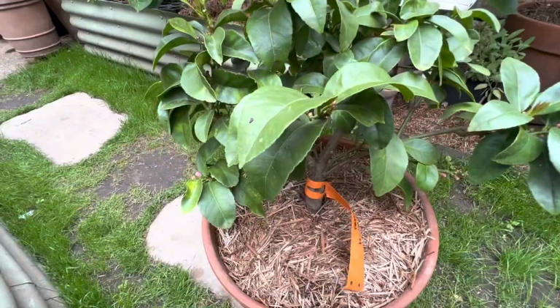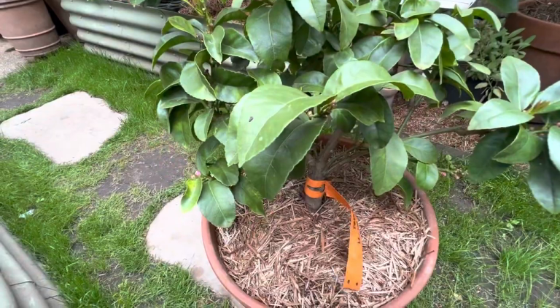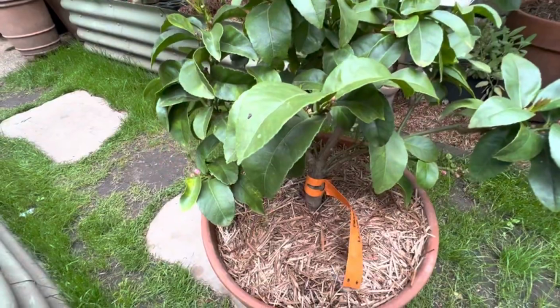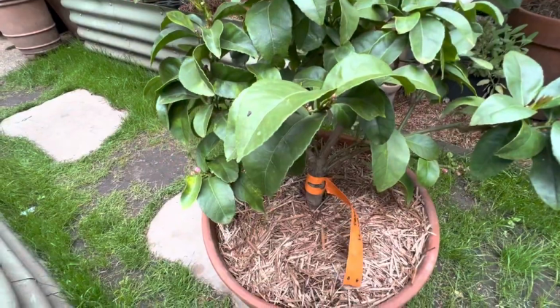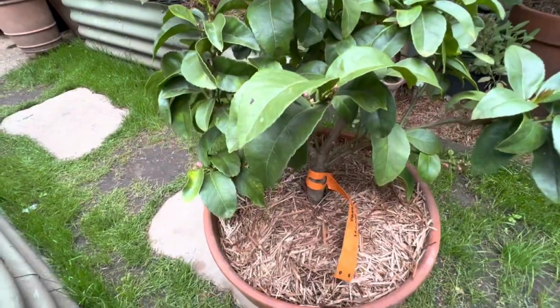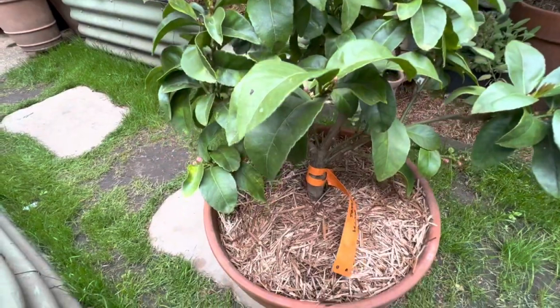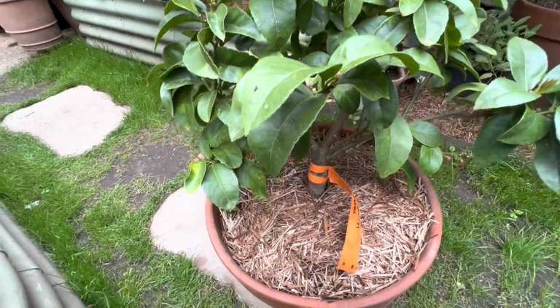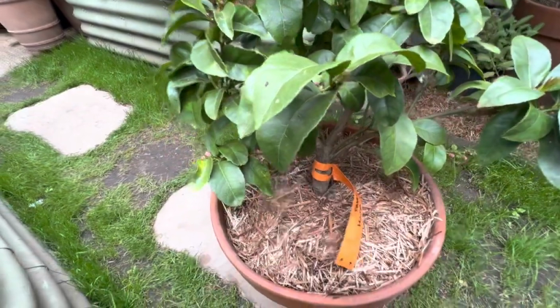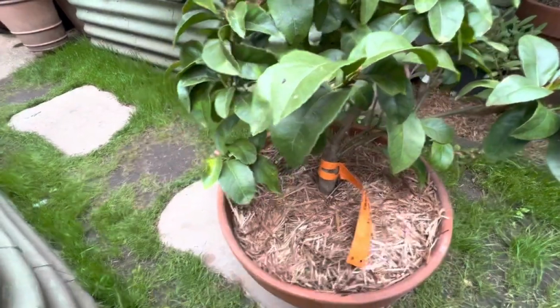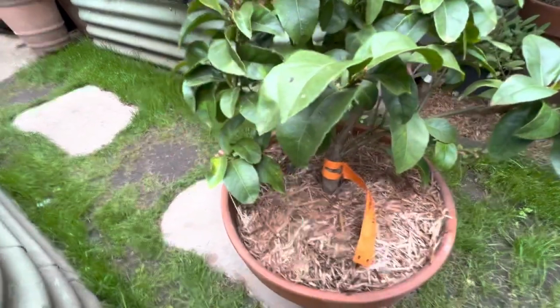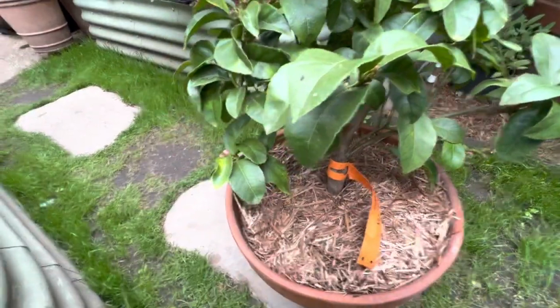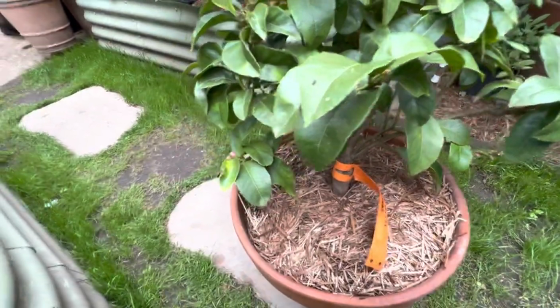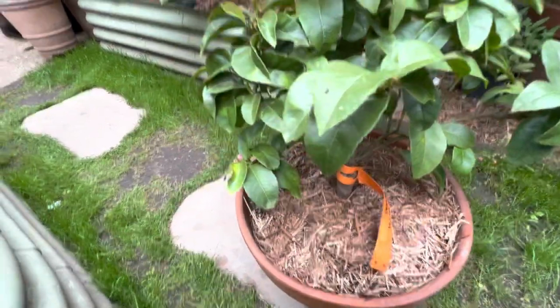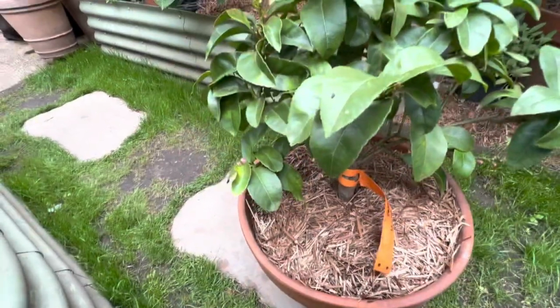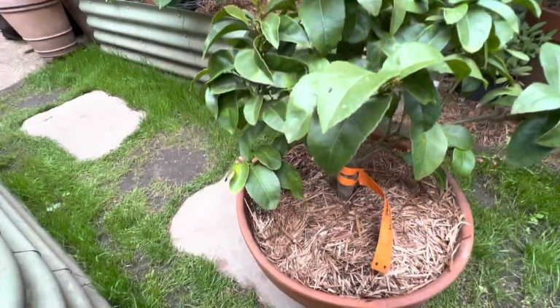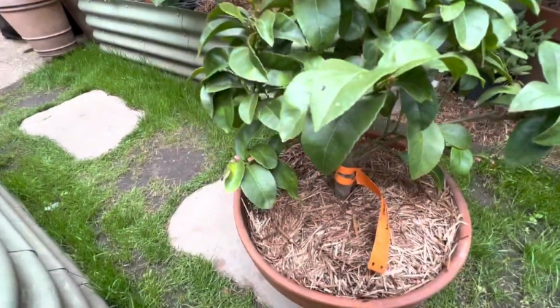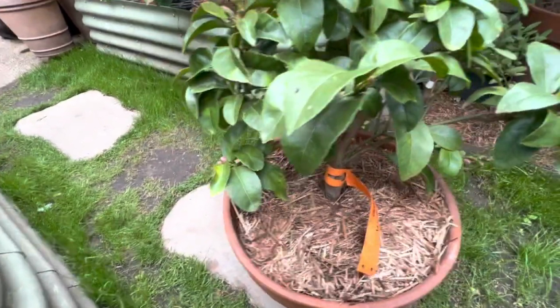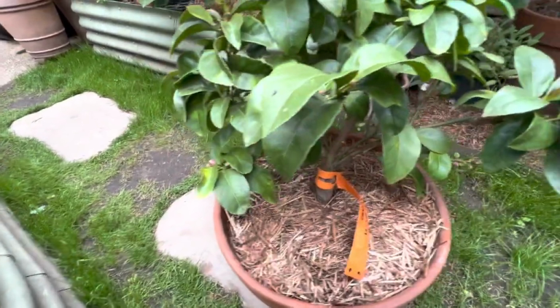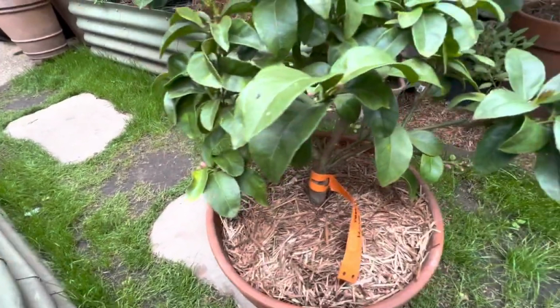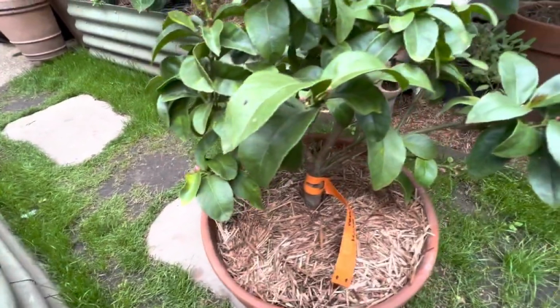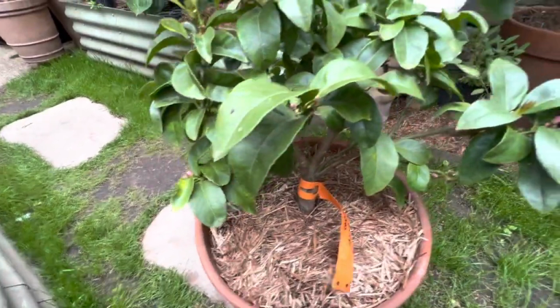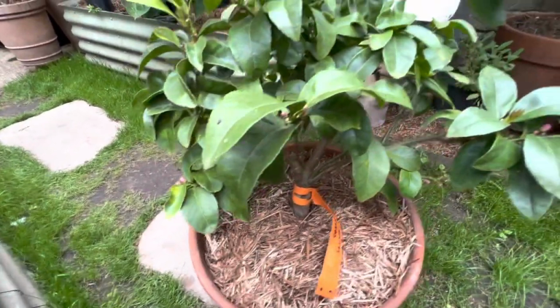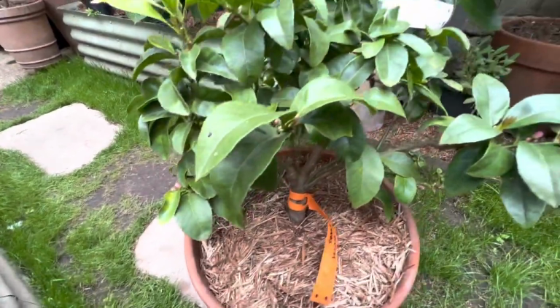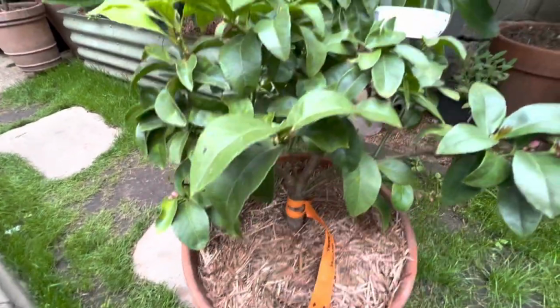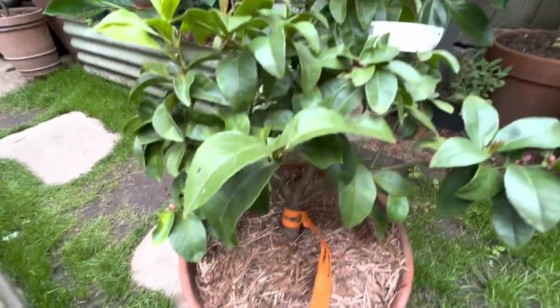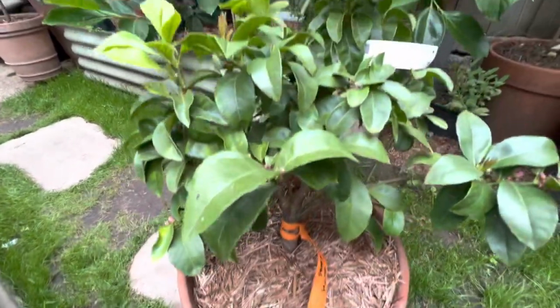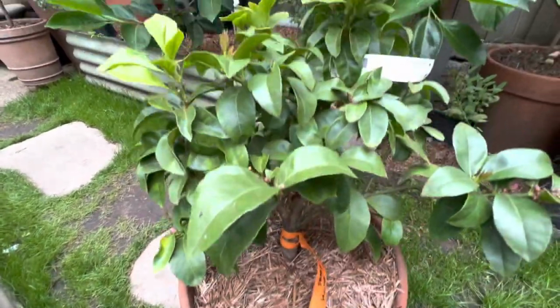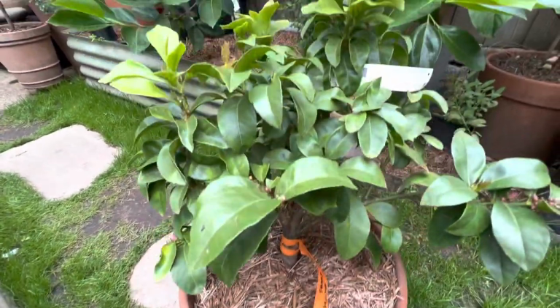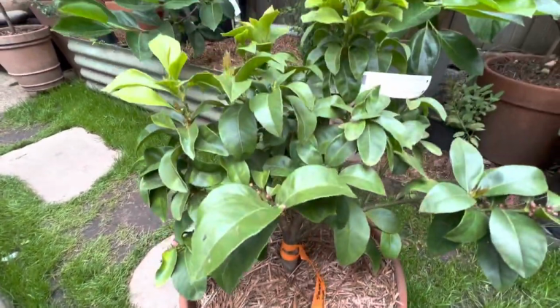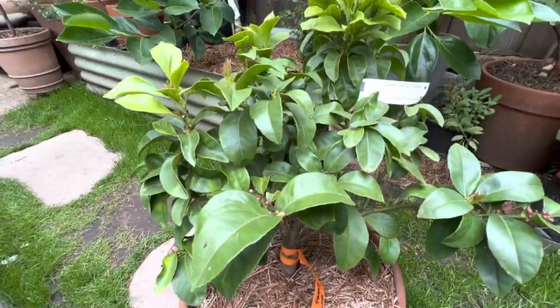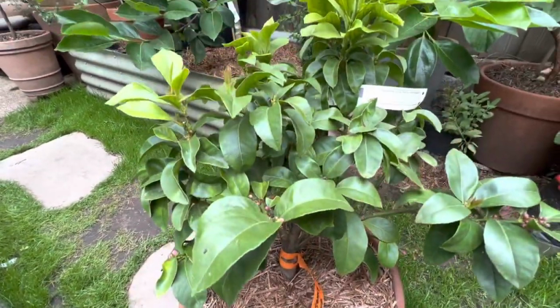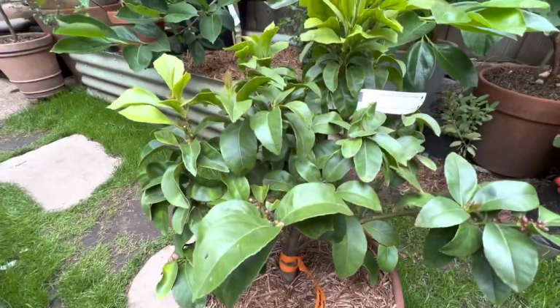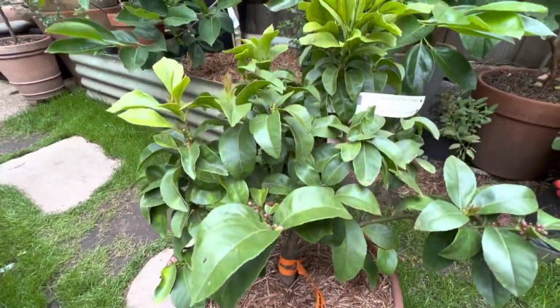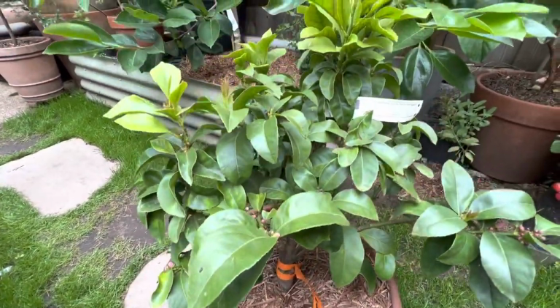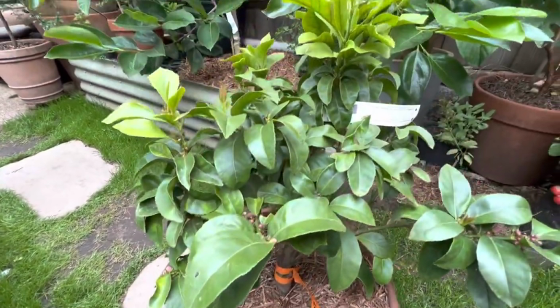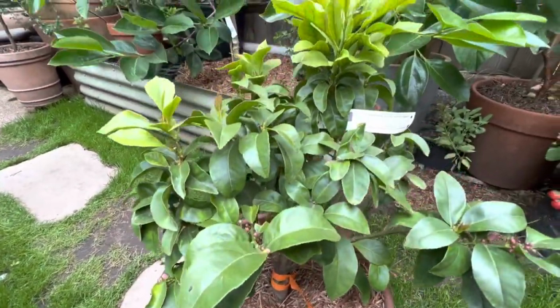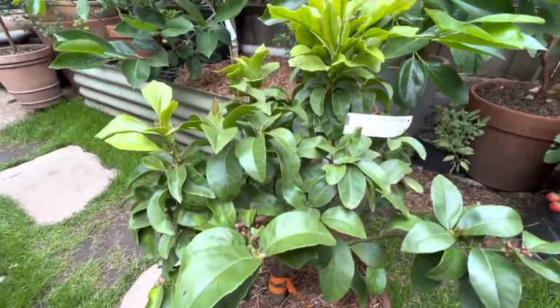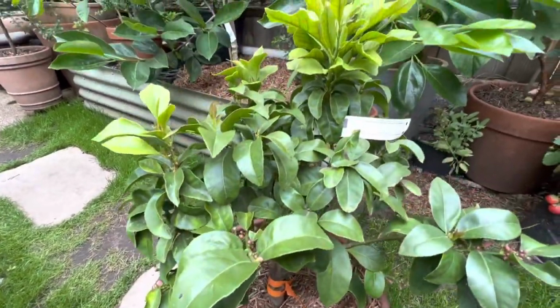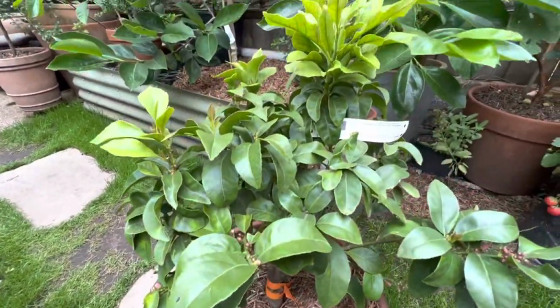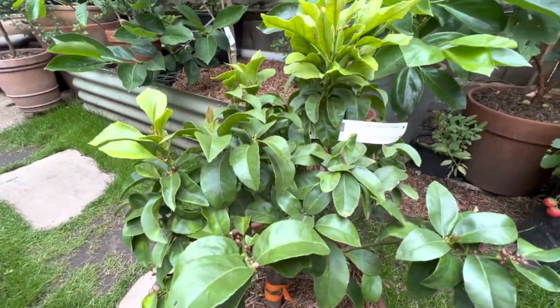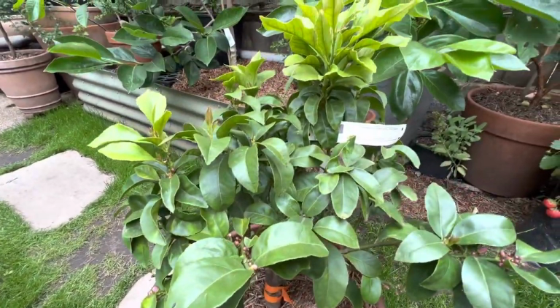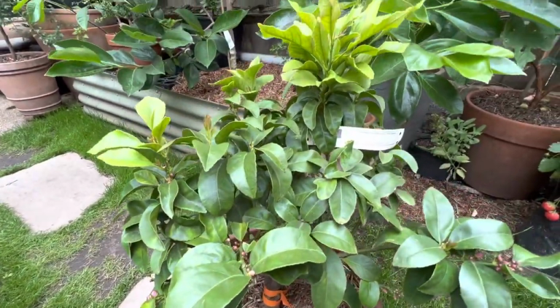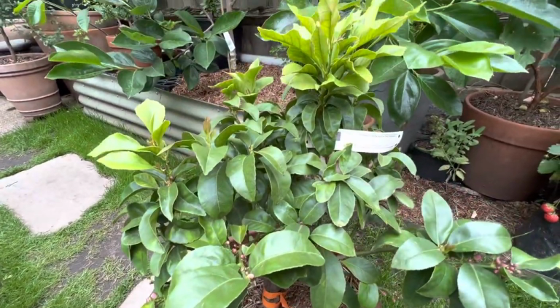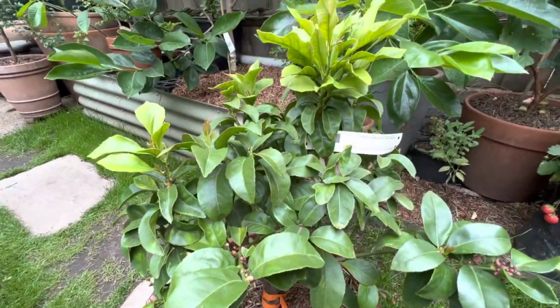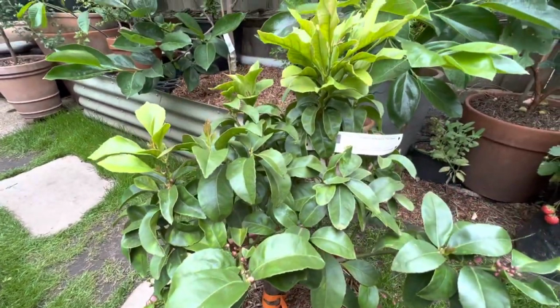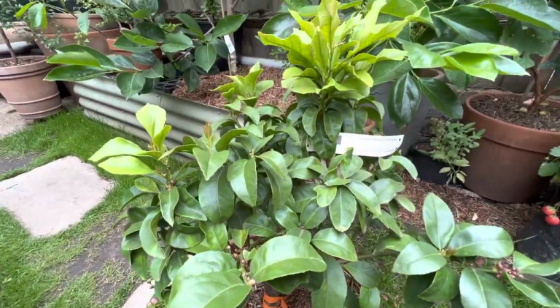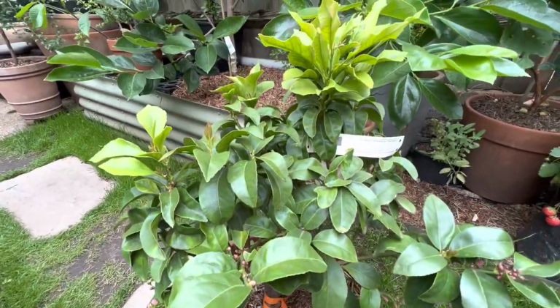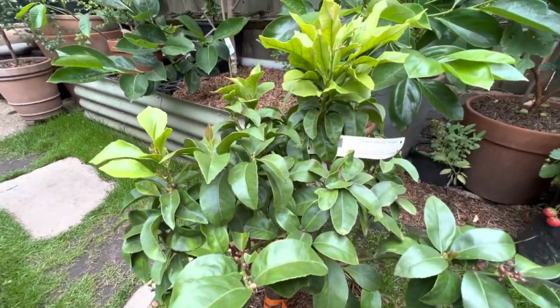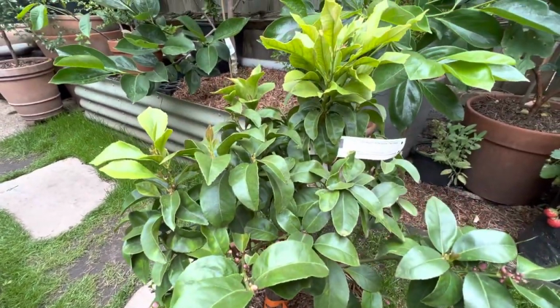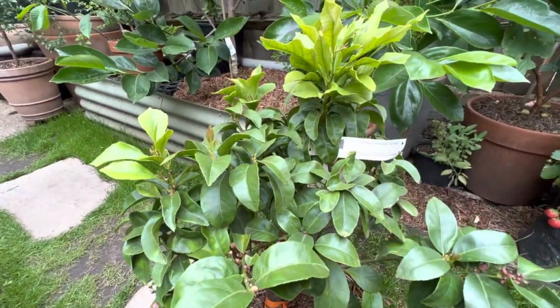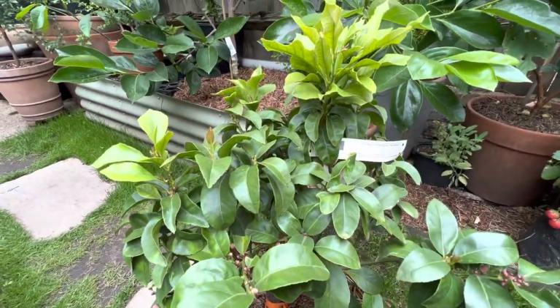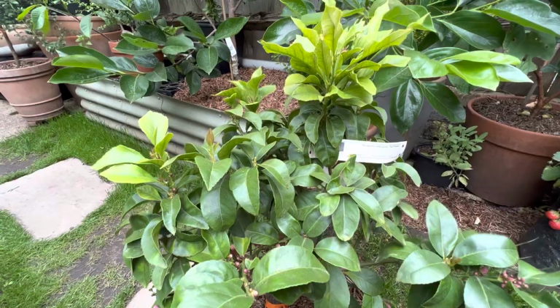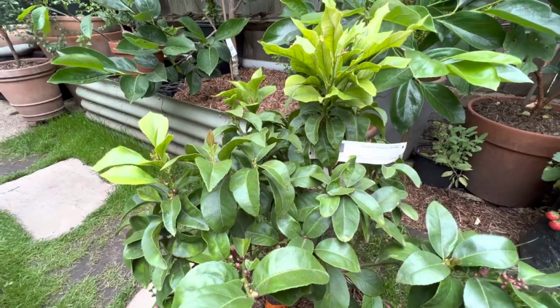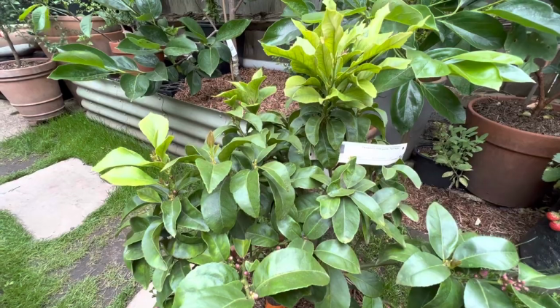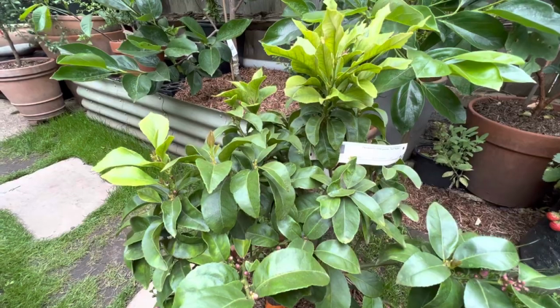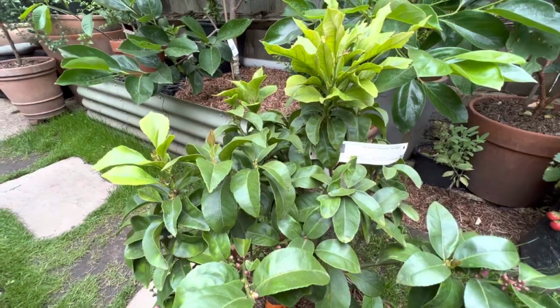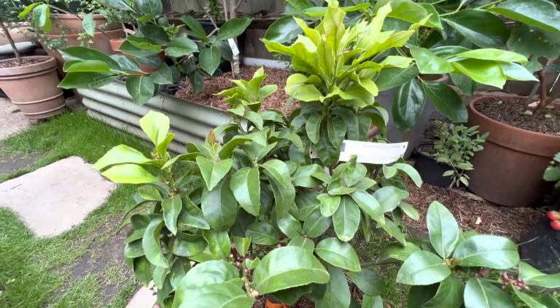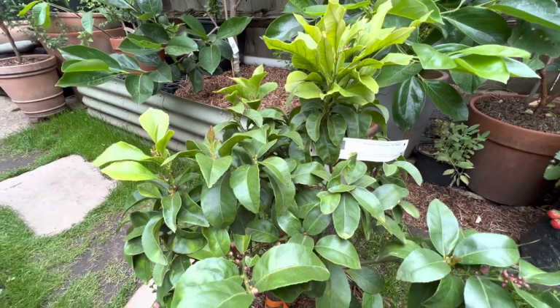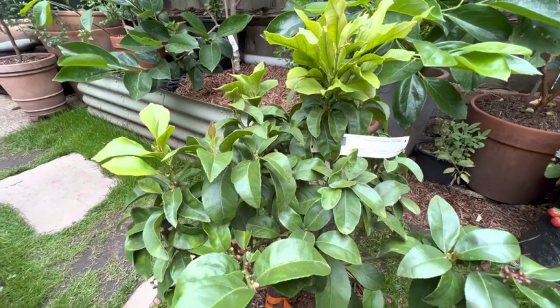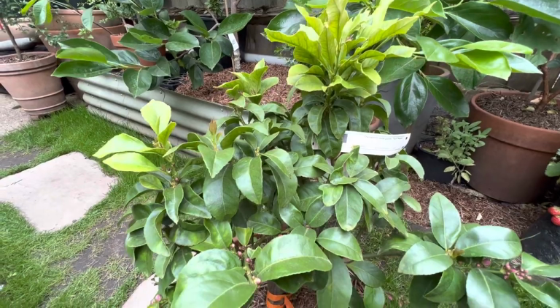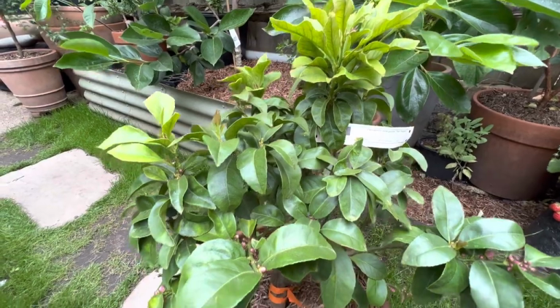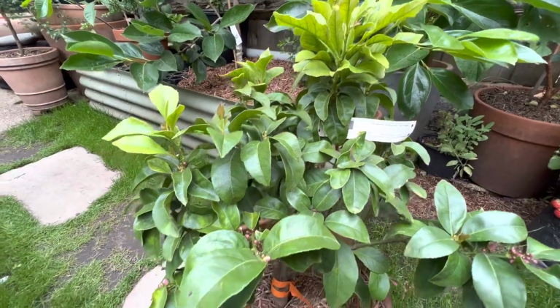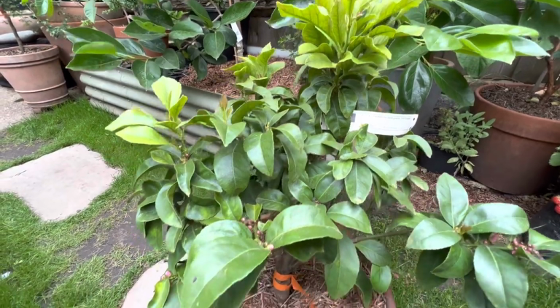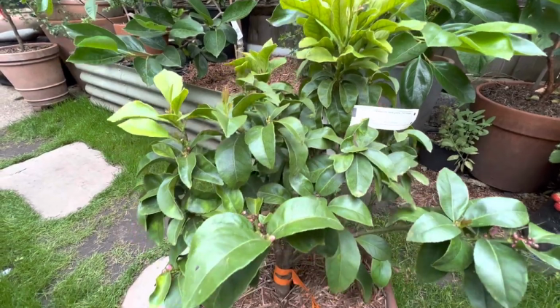Okay guys, thanks for watching. That's the lemon with small leaves.